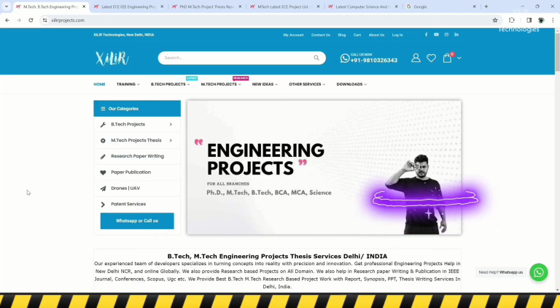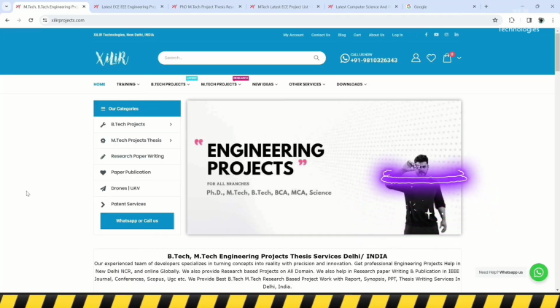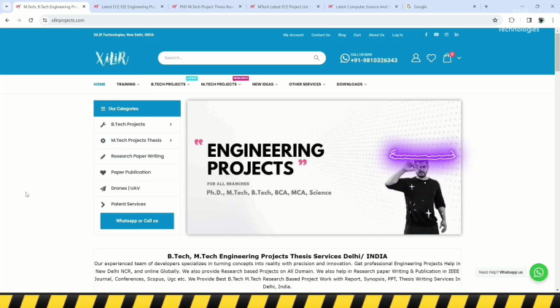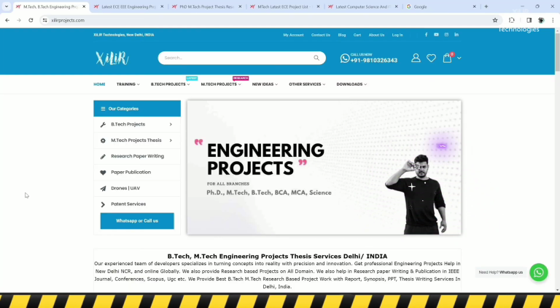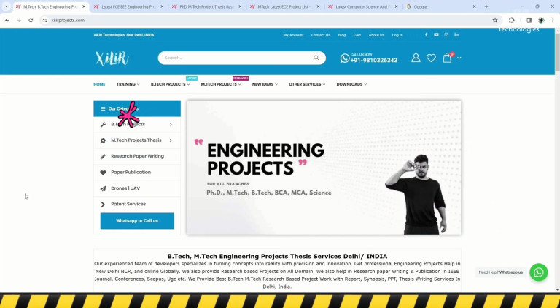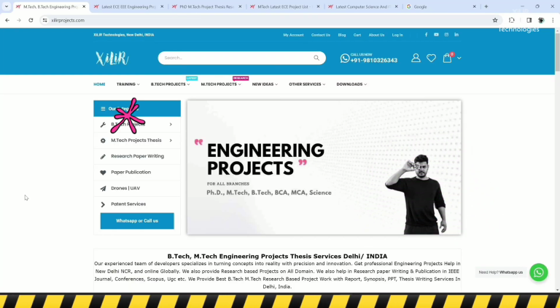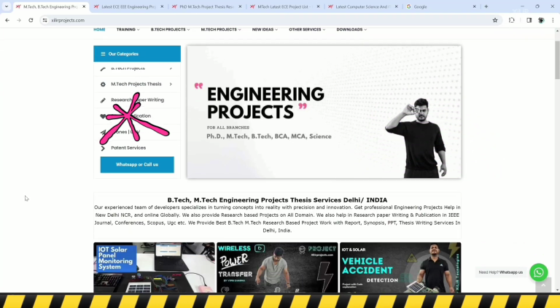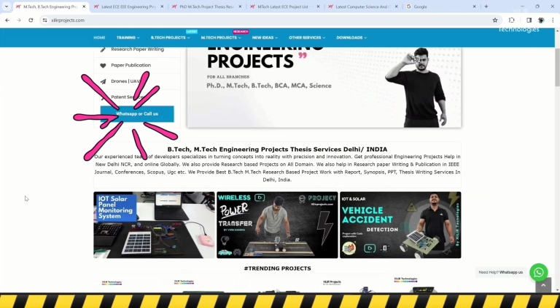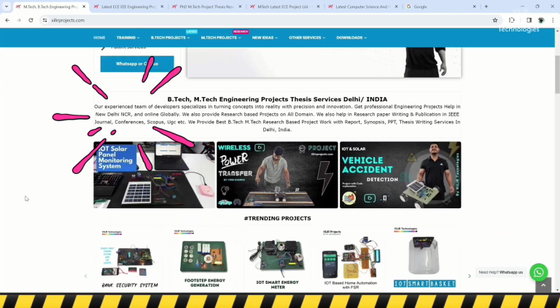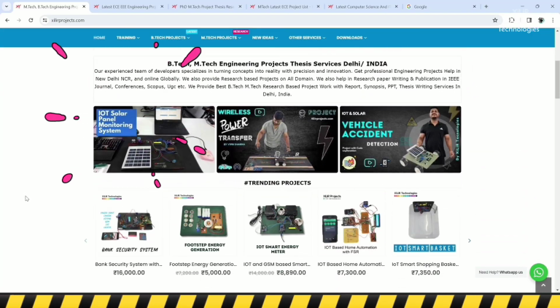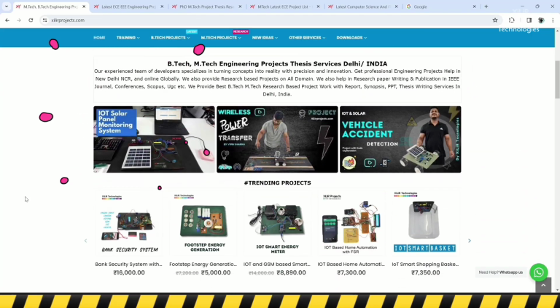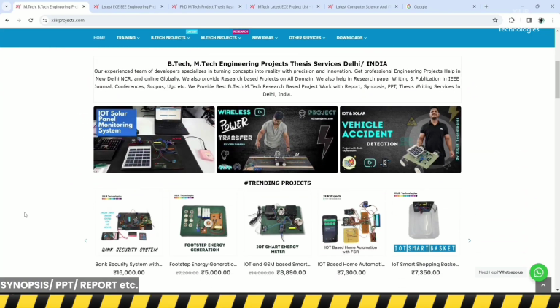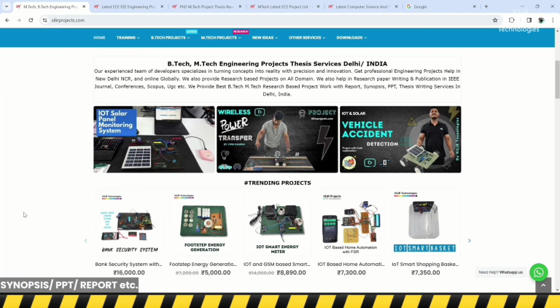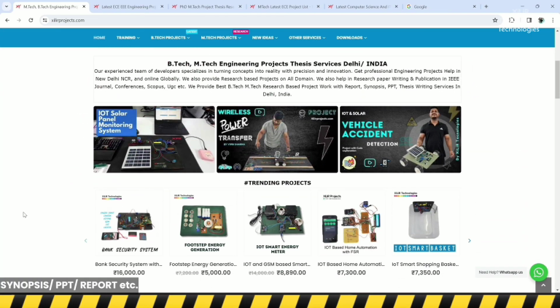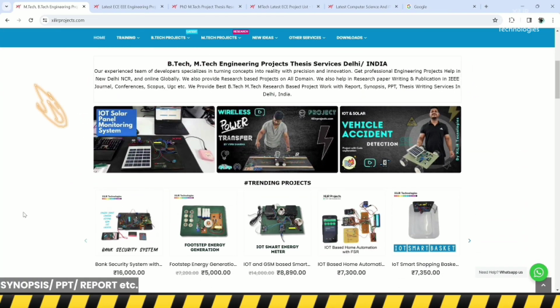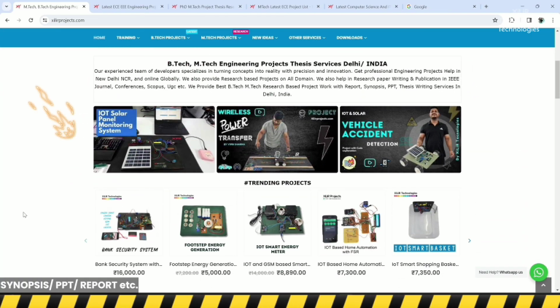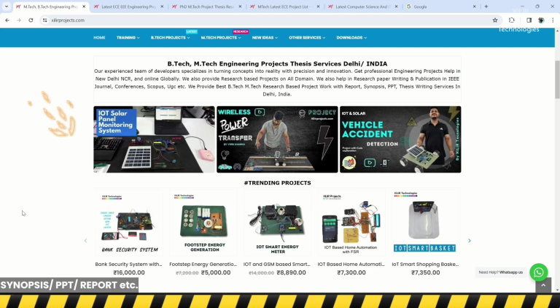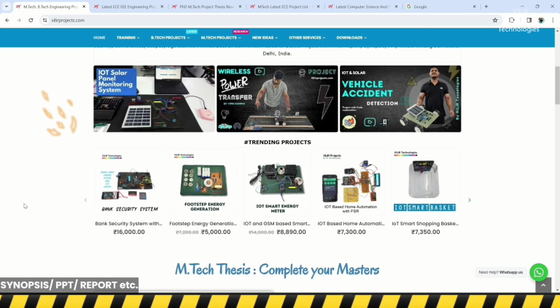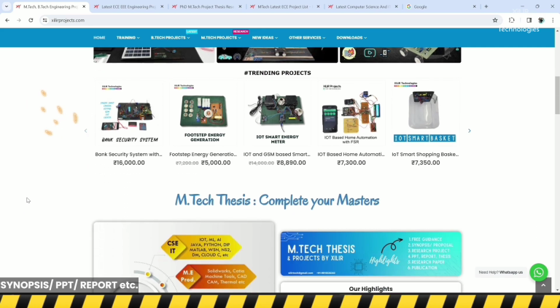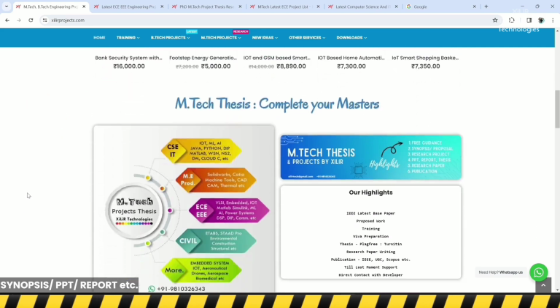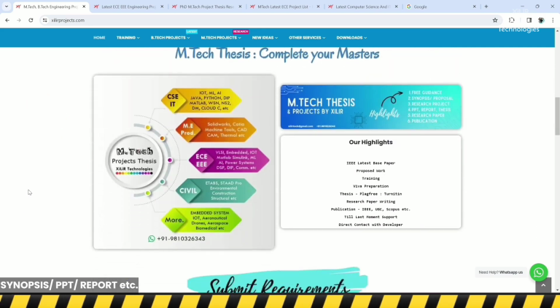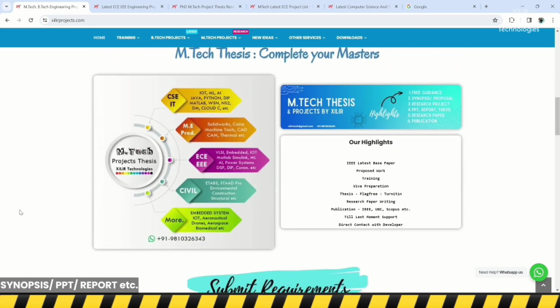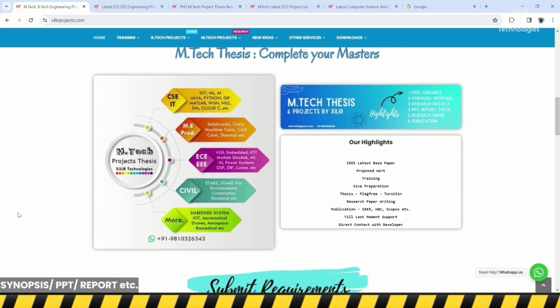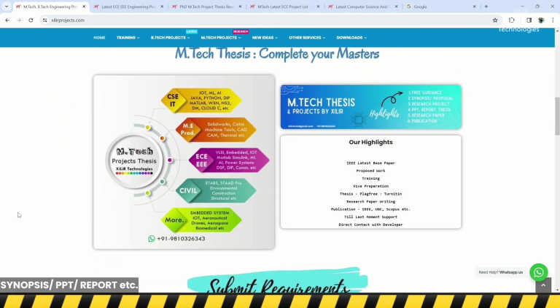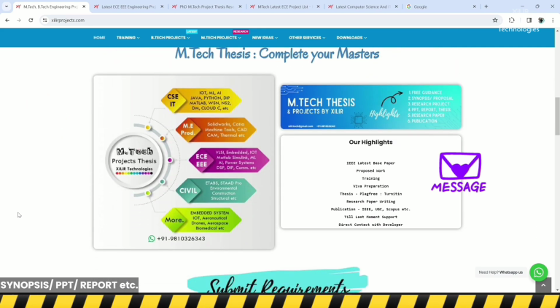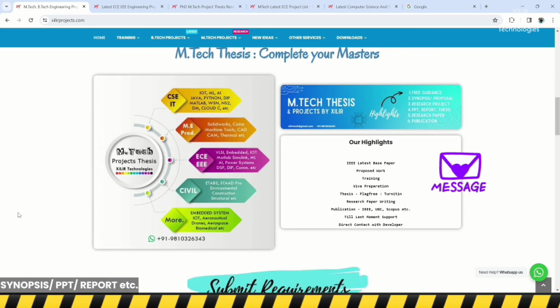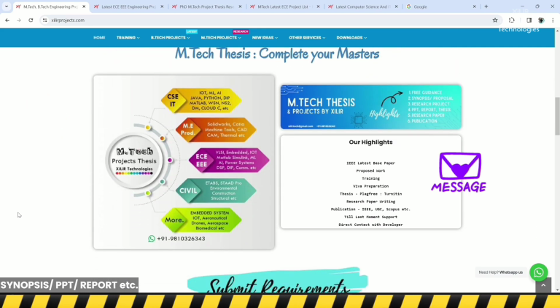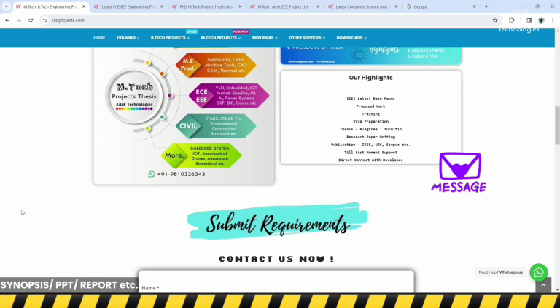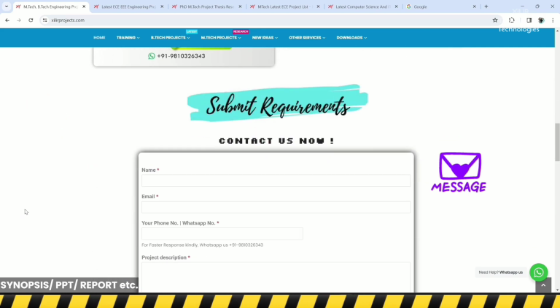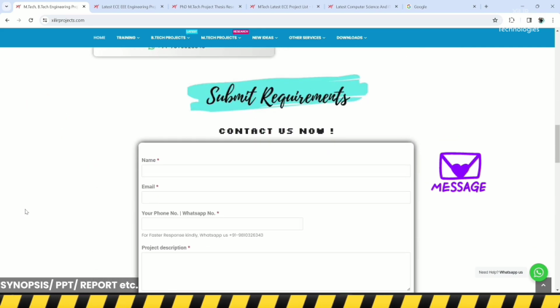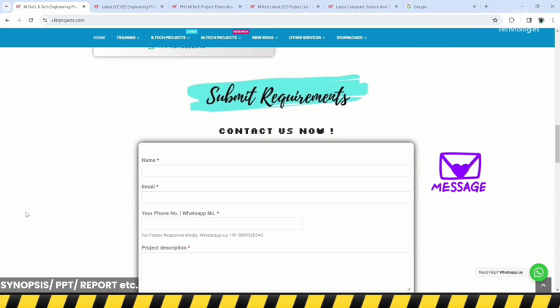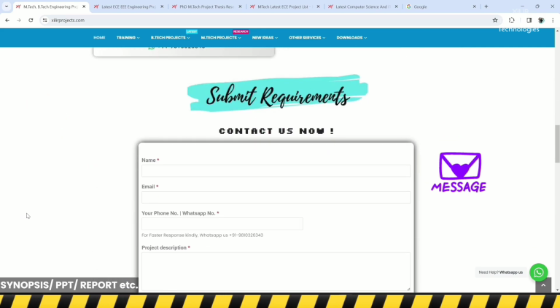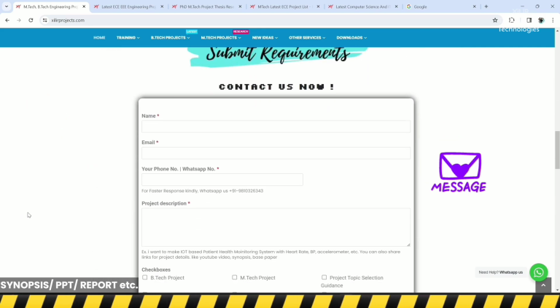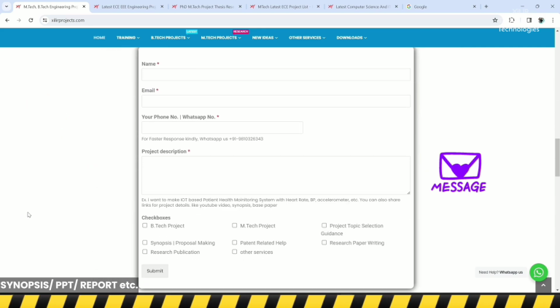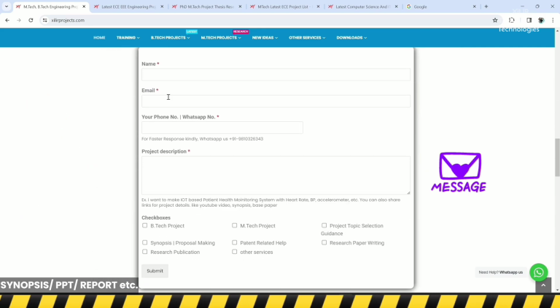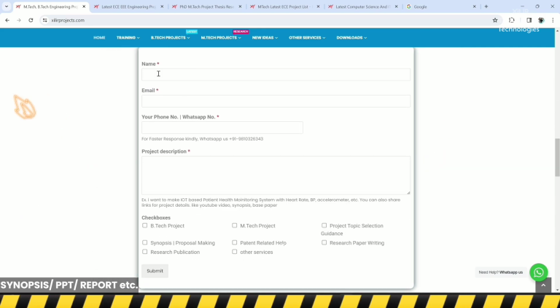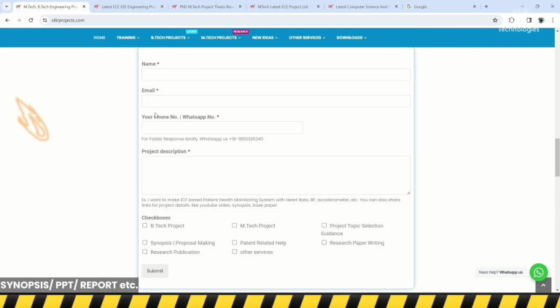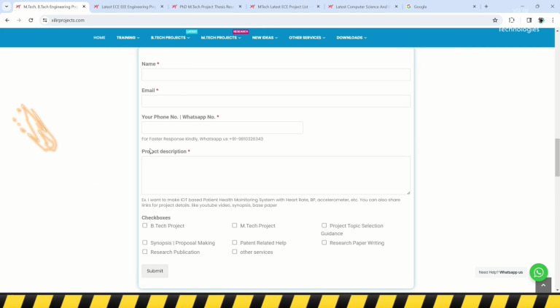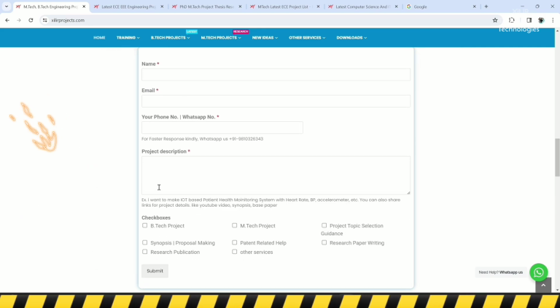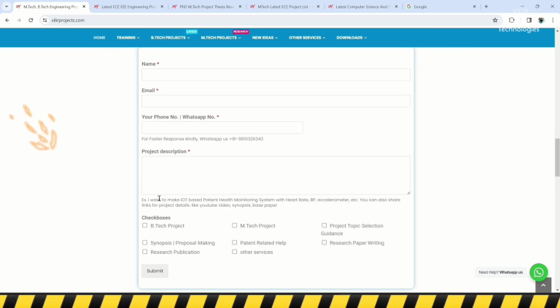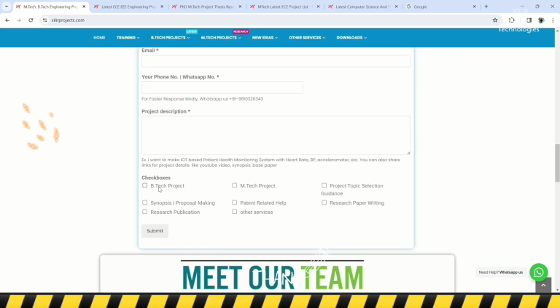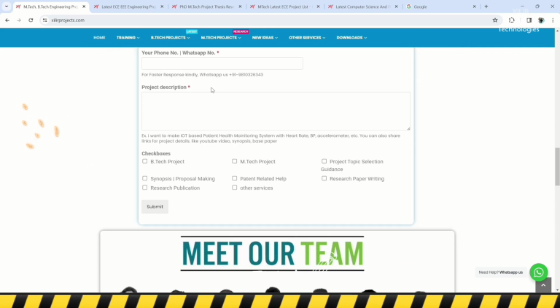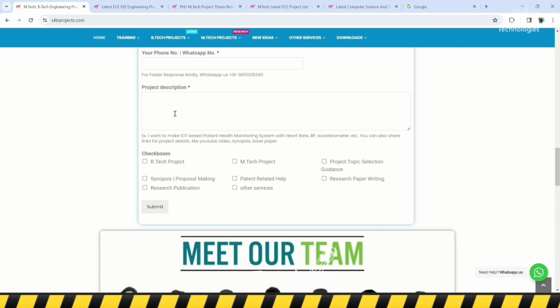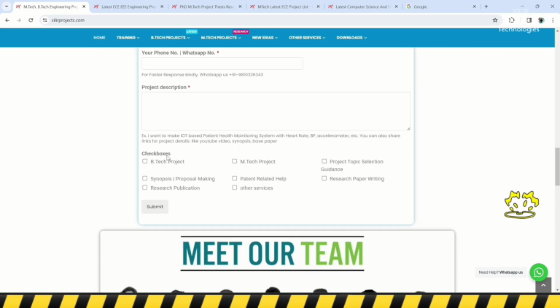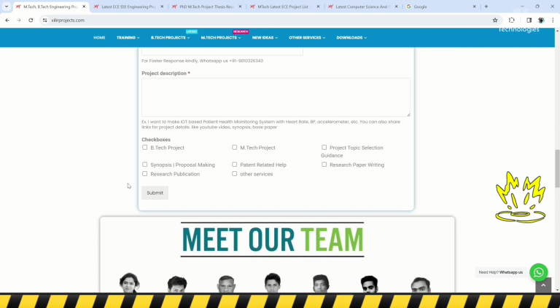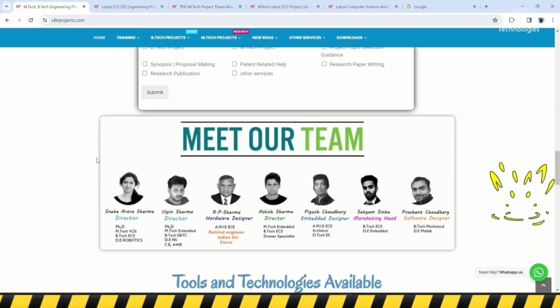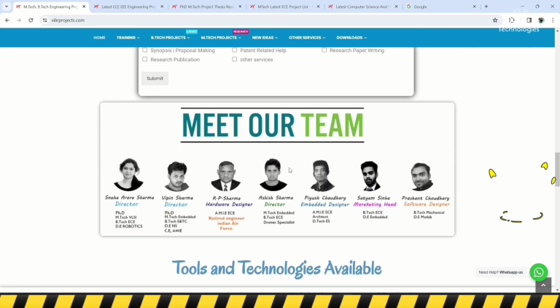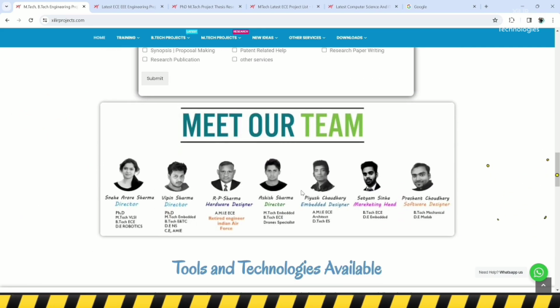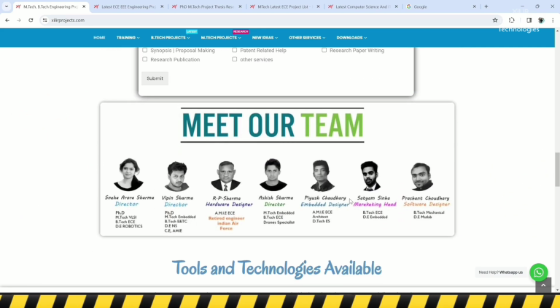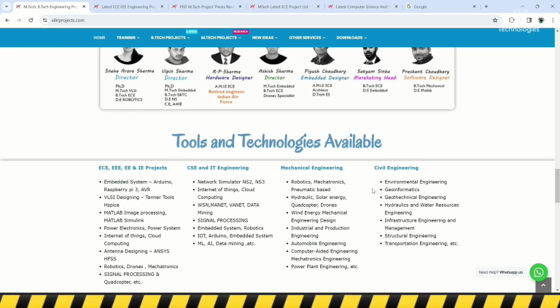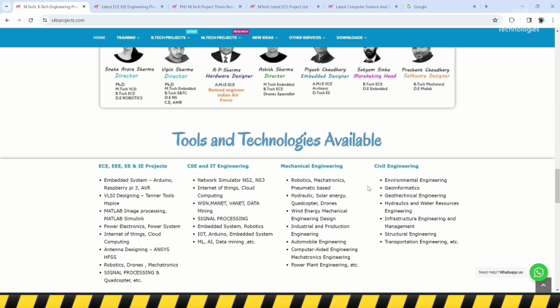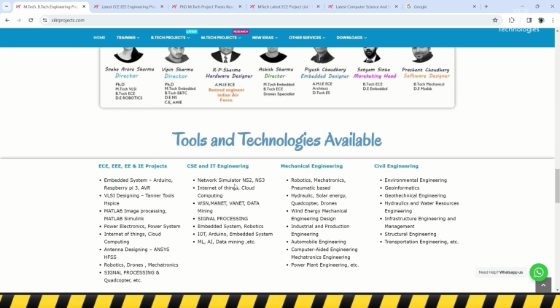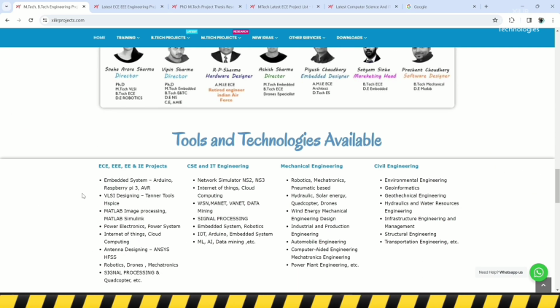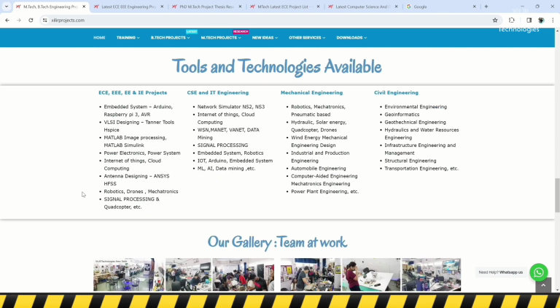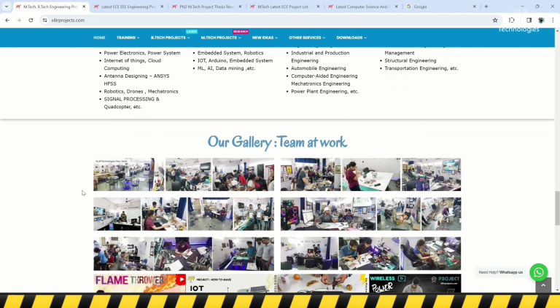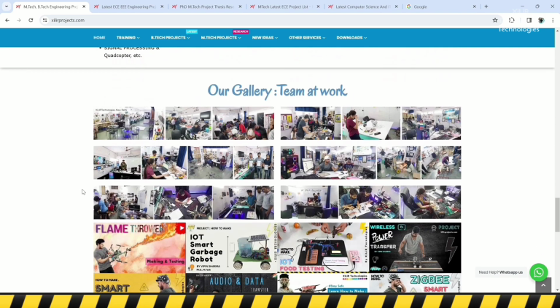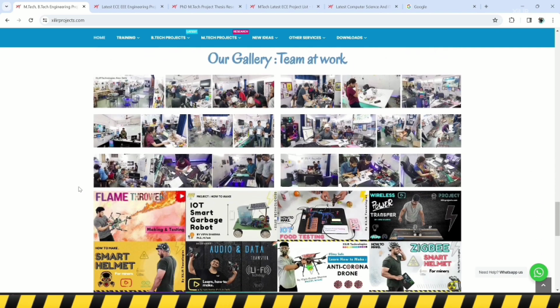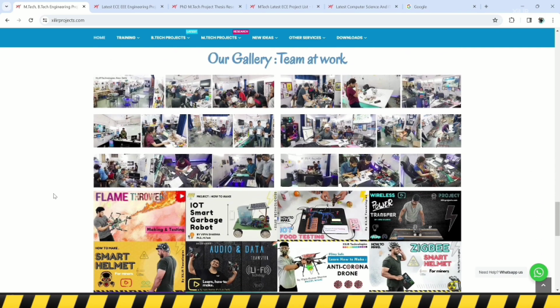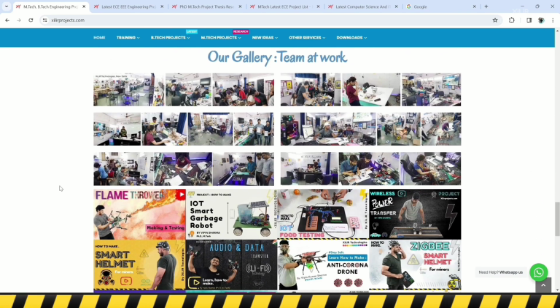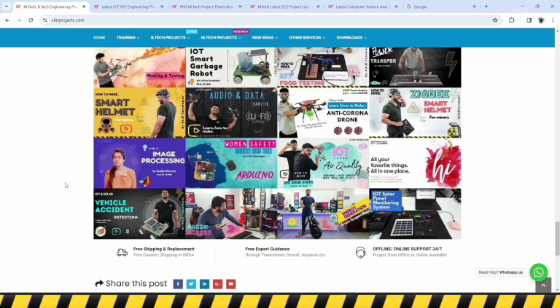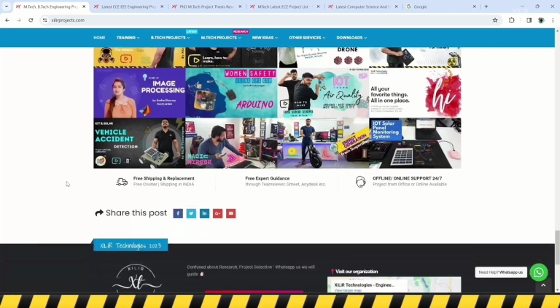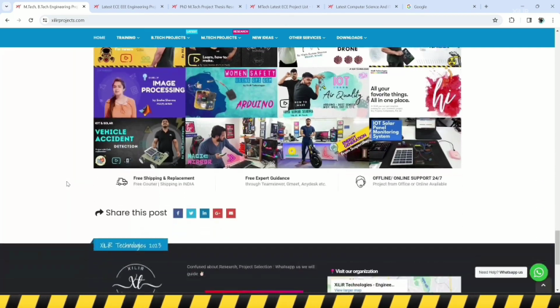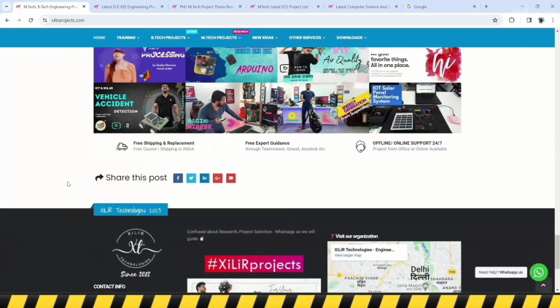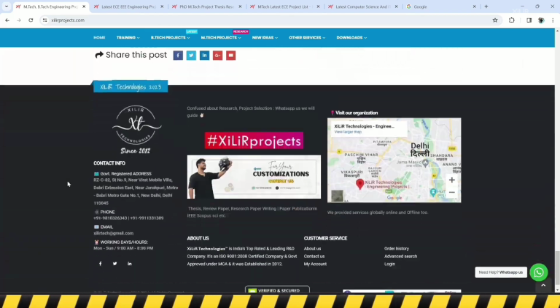Hello everyone, we are from Zala Technologies, New Delhi, India. We developed research-based popular hardware projects and products globally. Zala Technologies has the largest collection of projects.